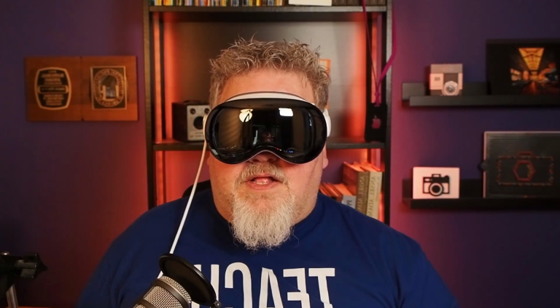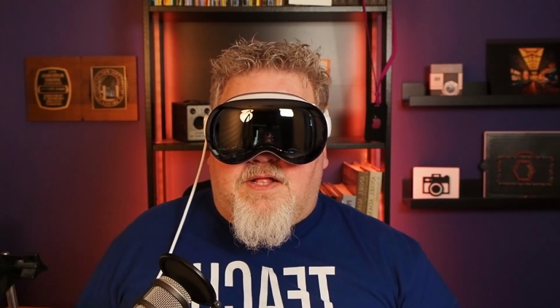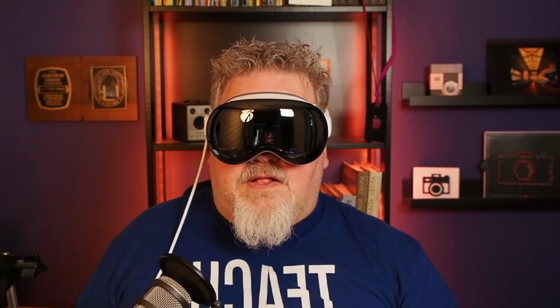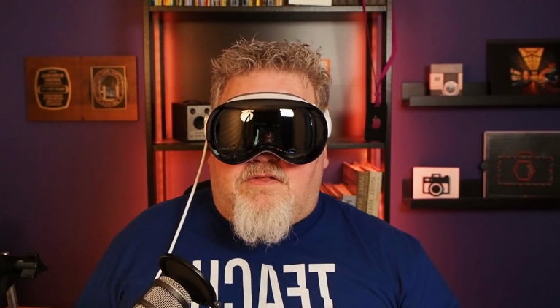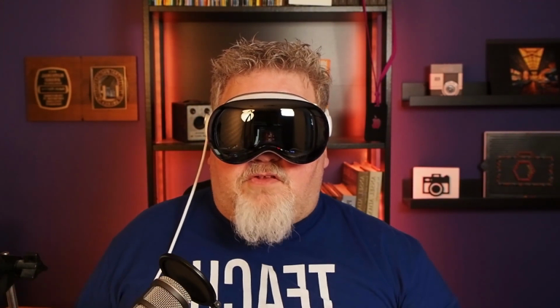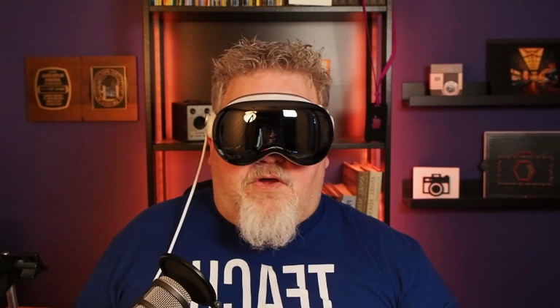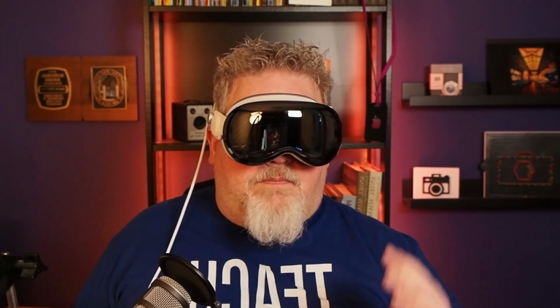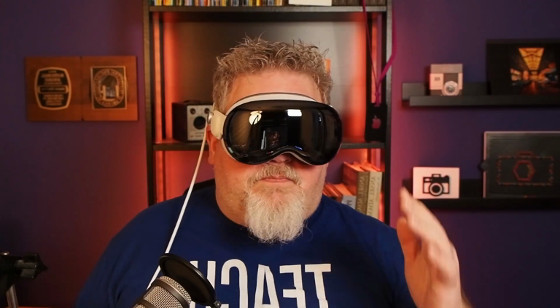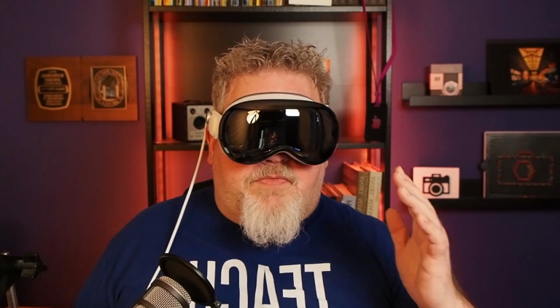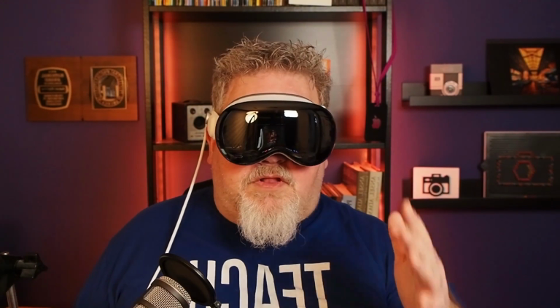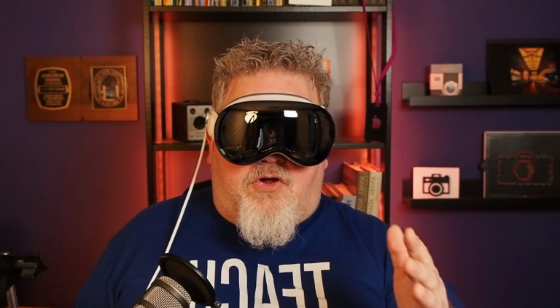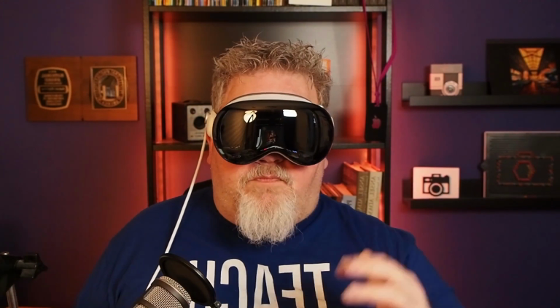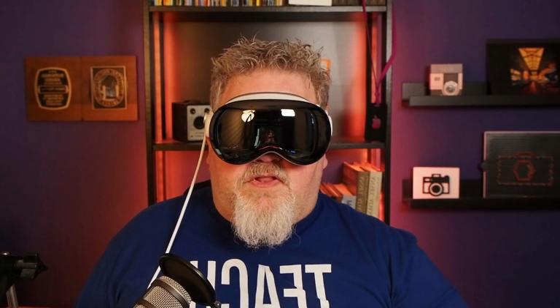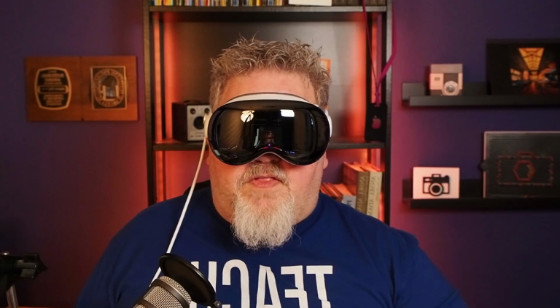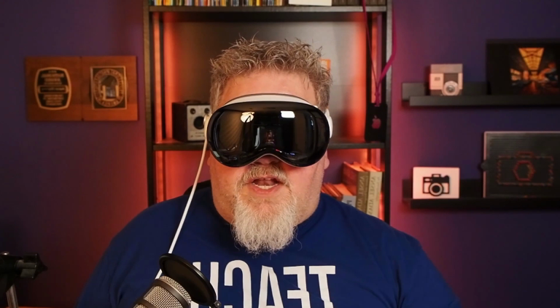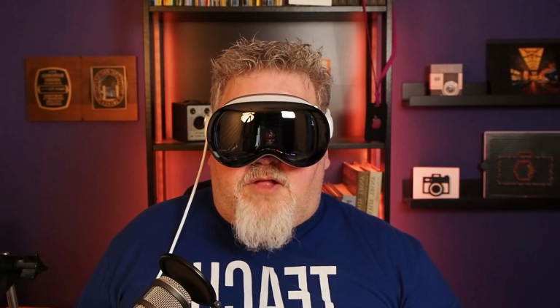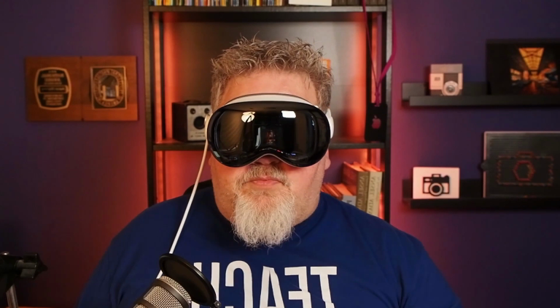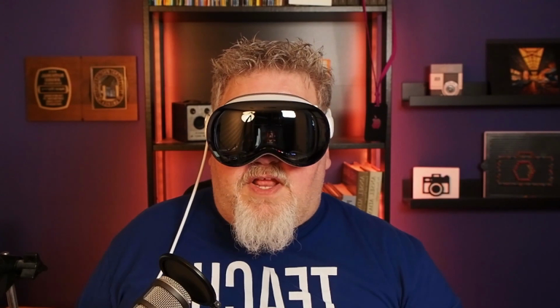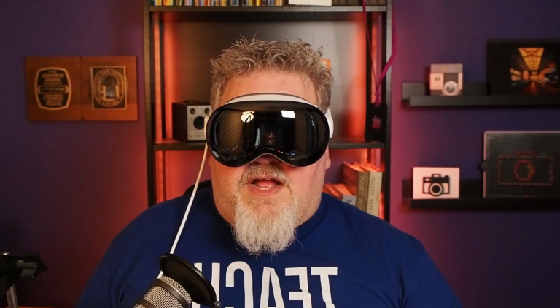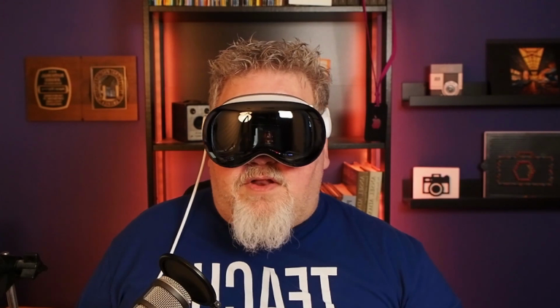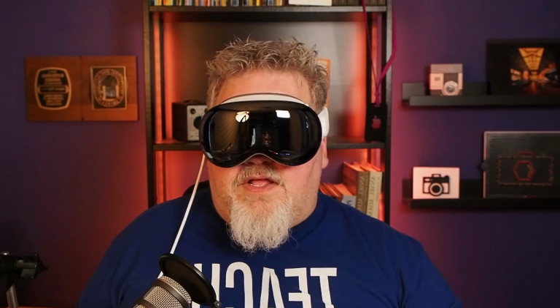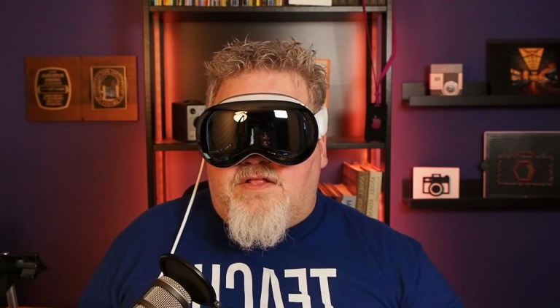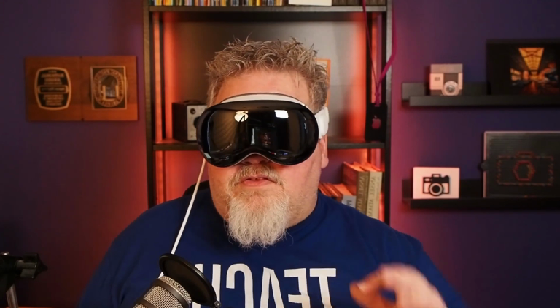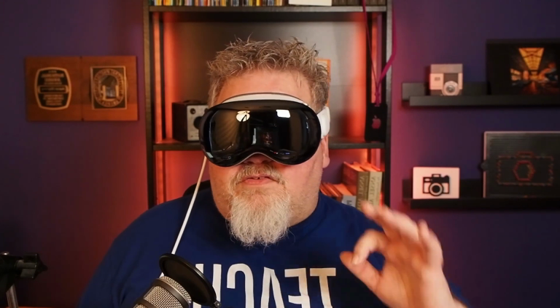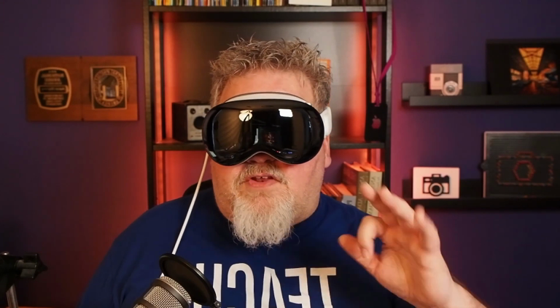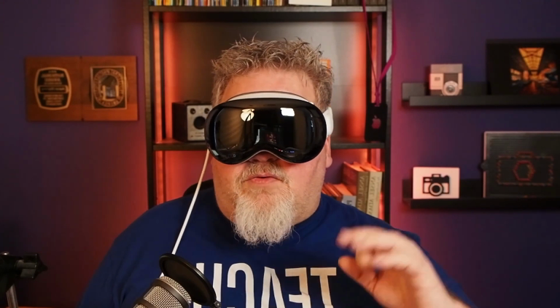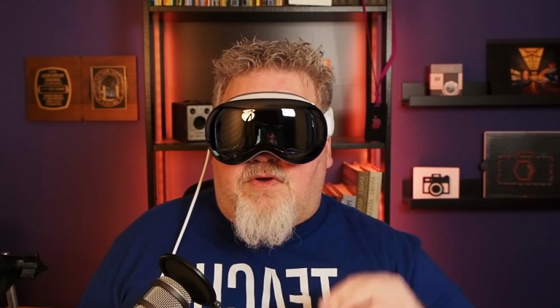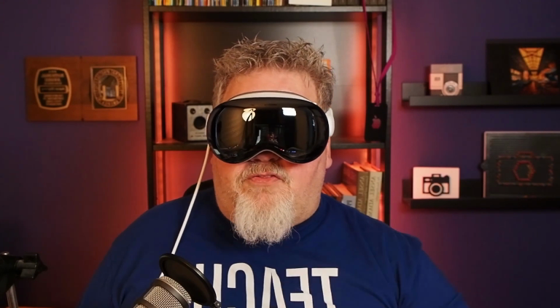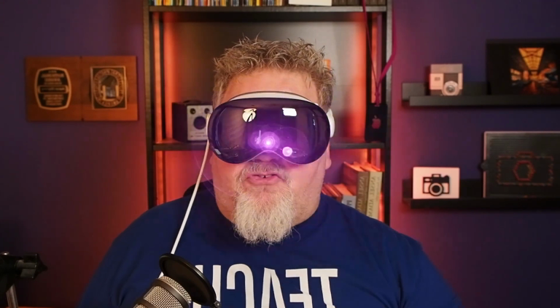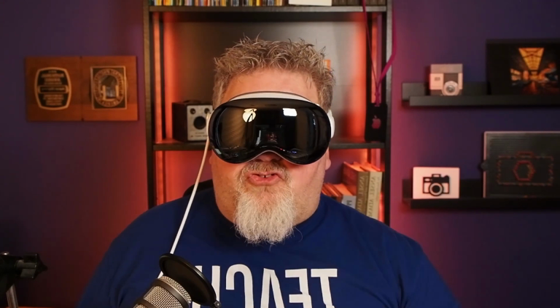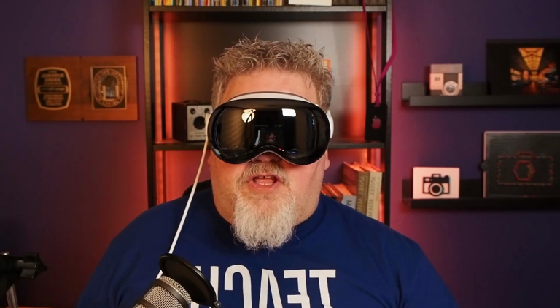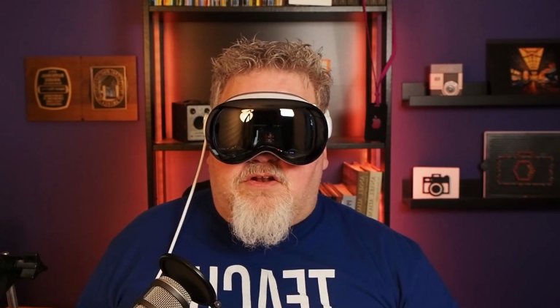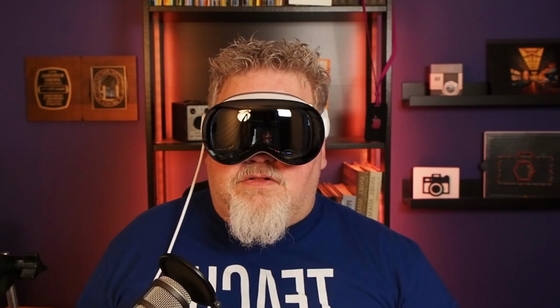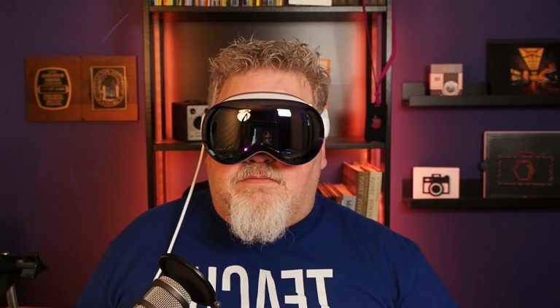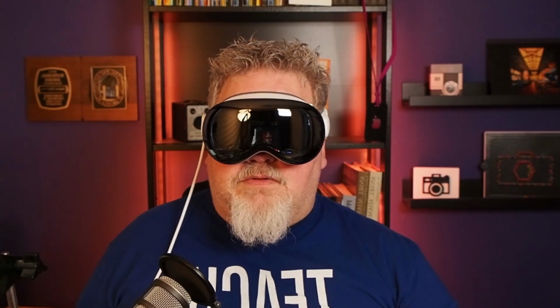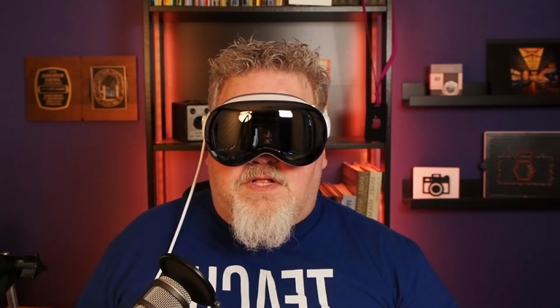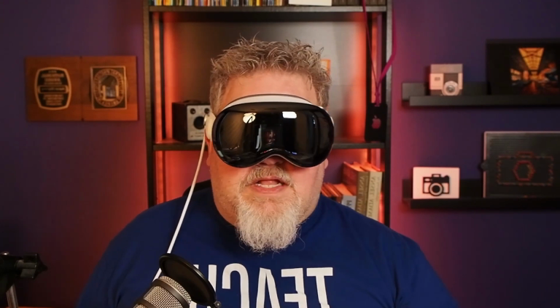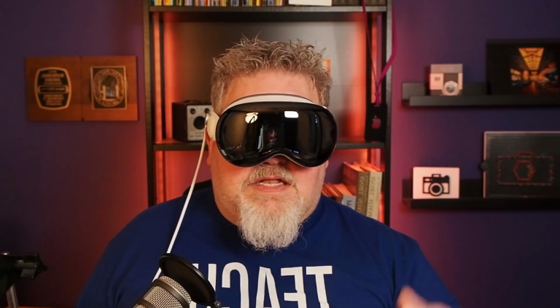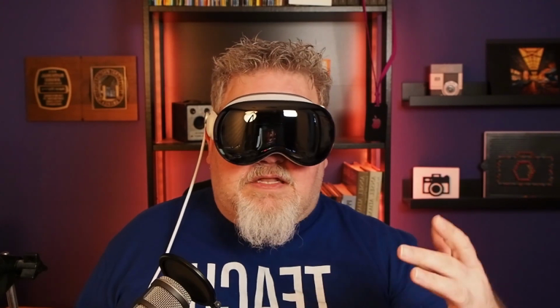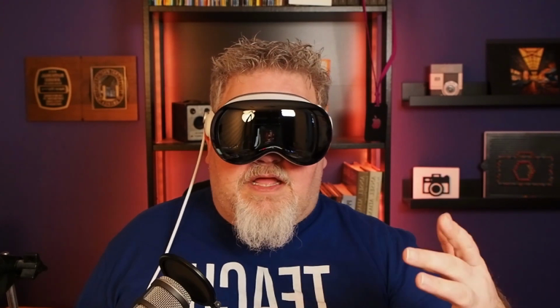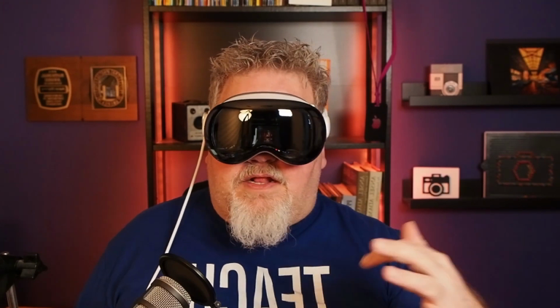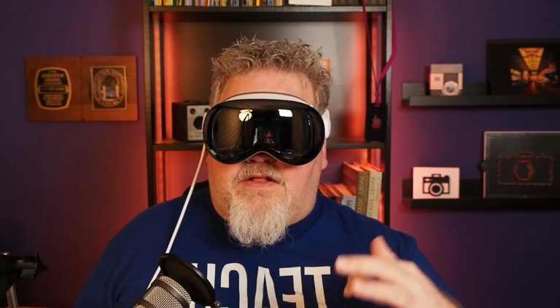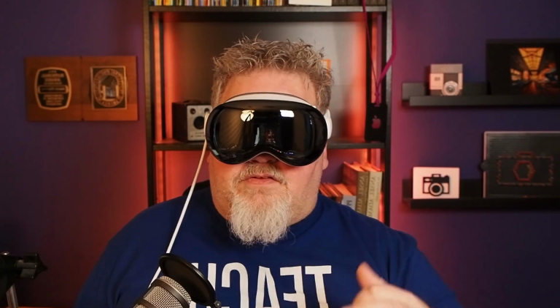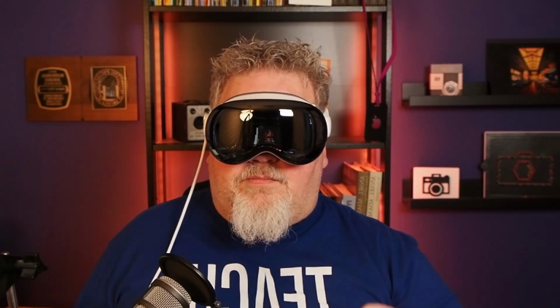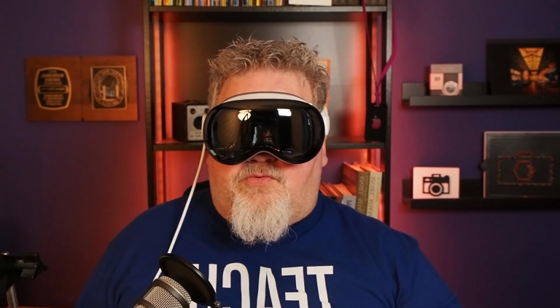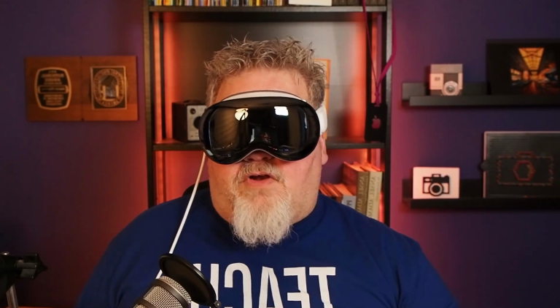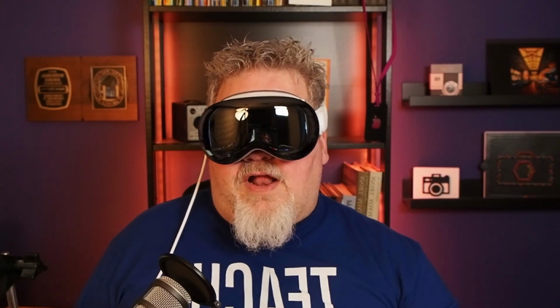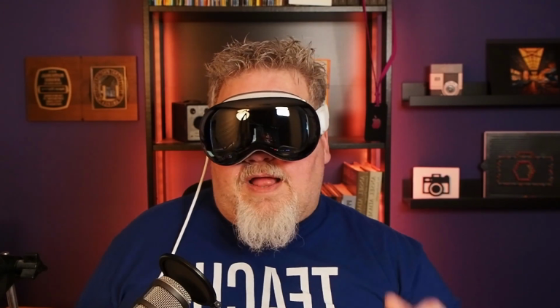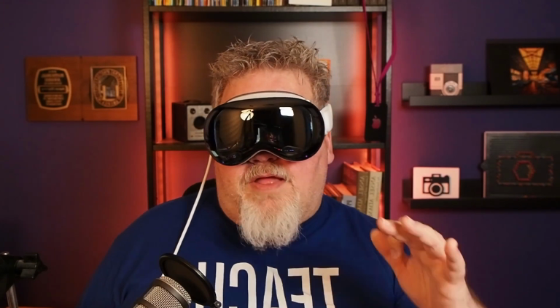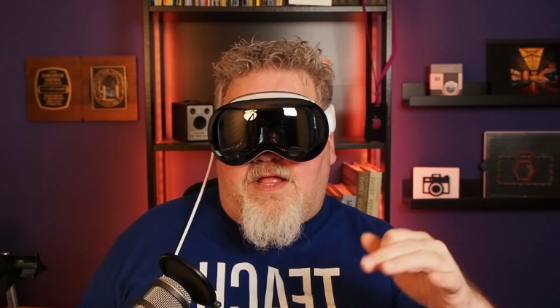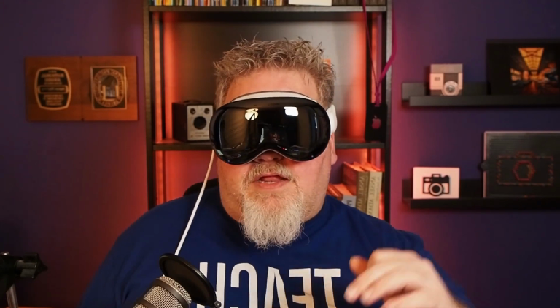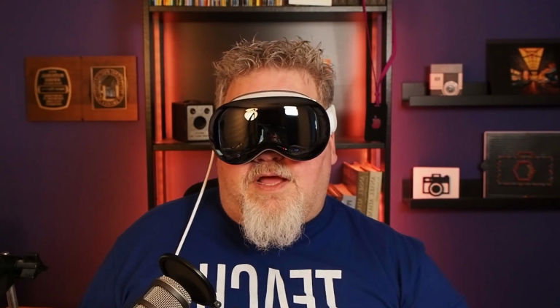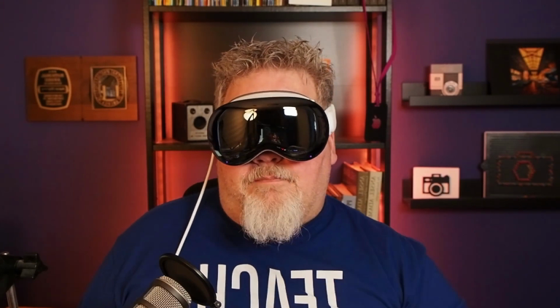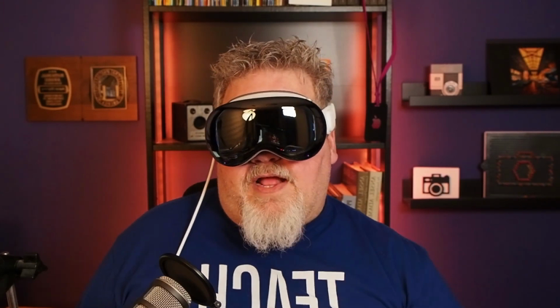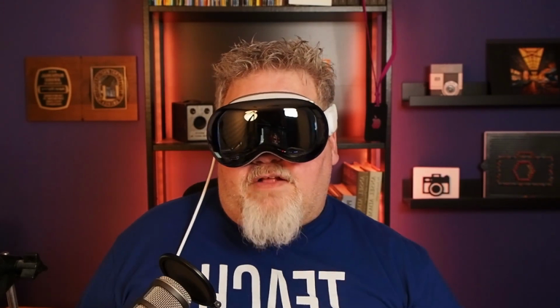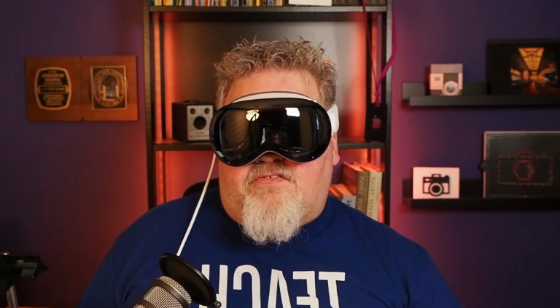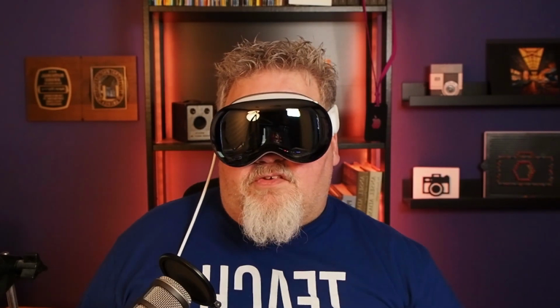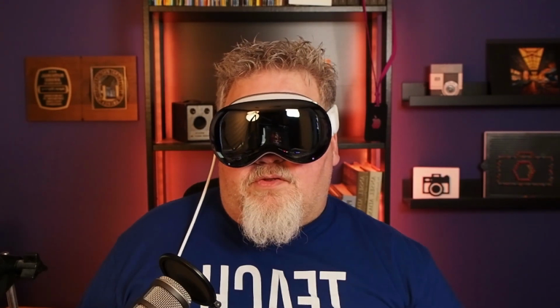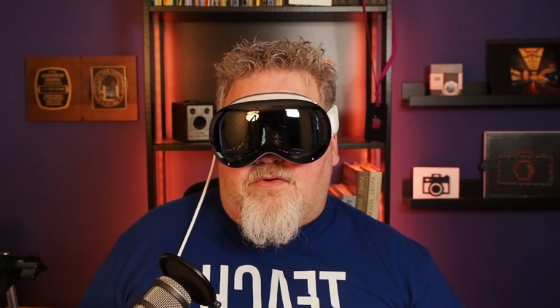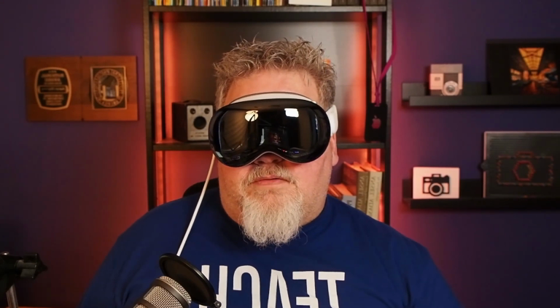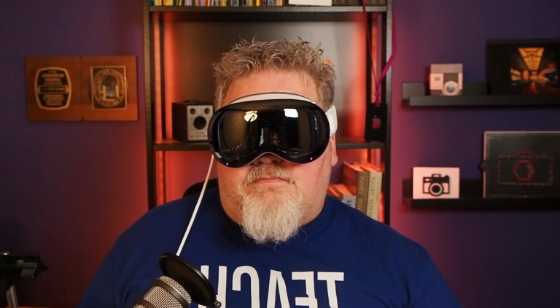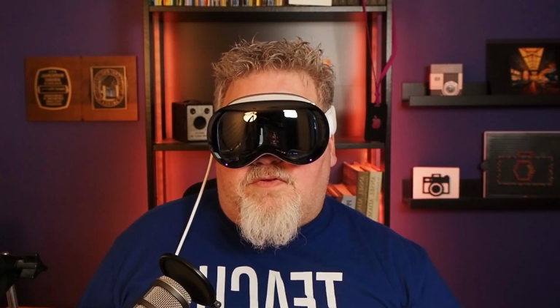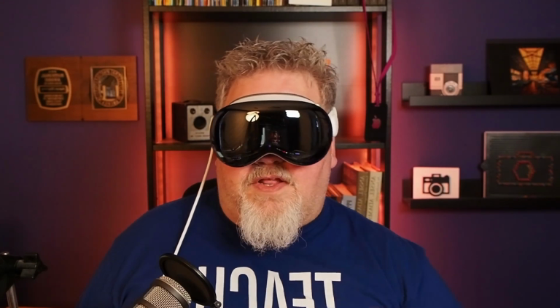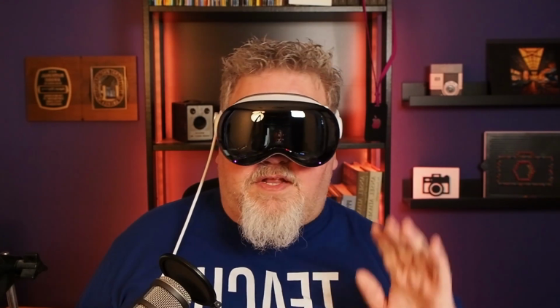Hopefully that helped you out. Stick around the channel, like, subscribe, come back soon. Take care.